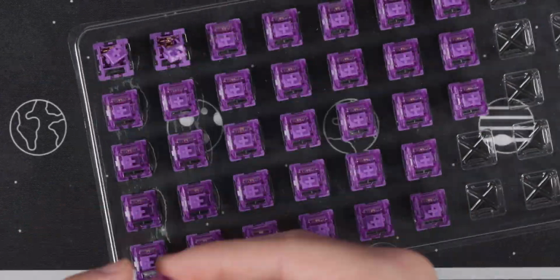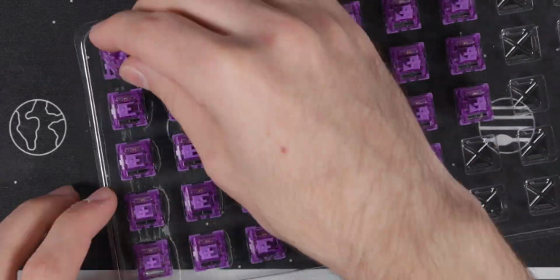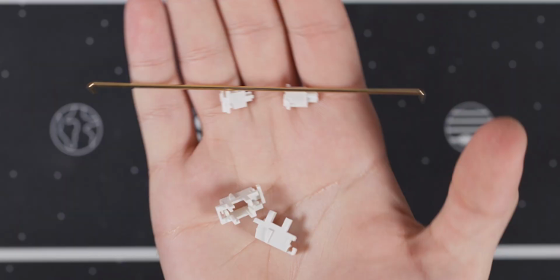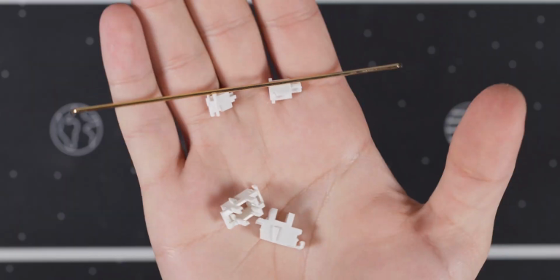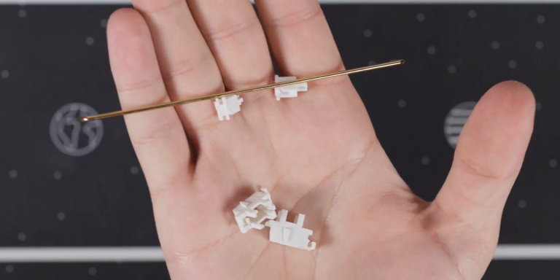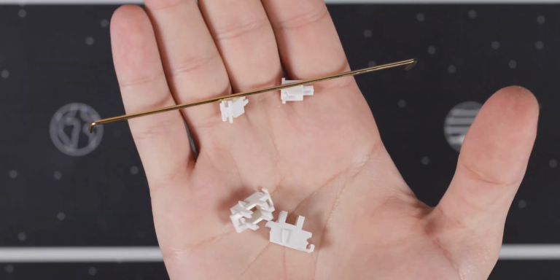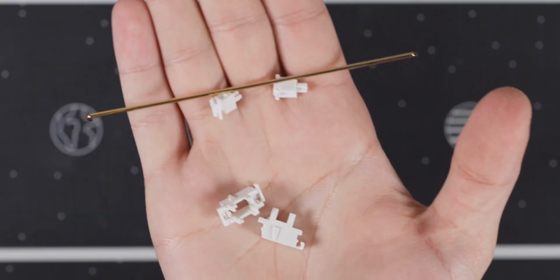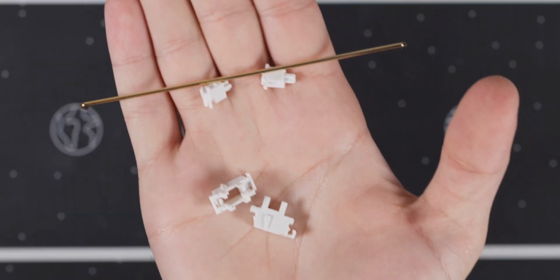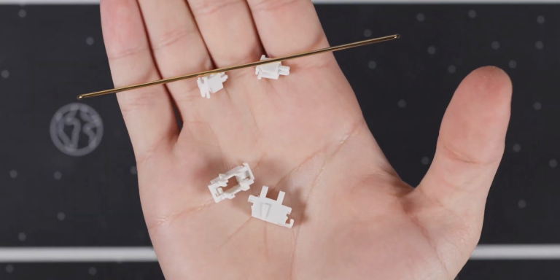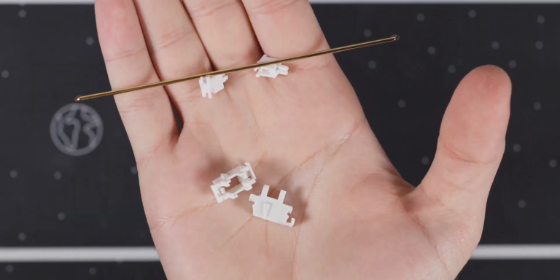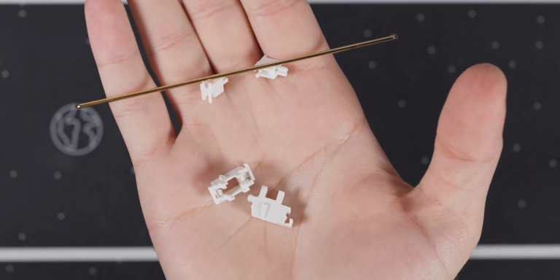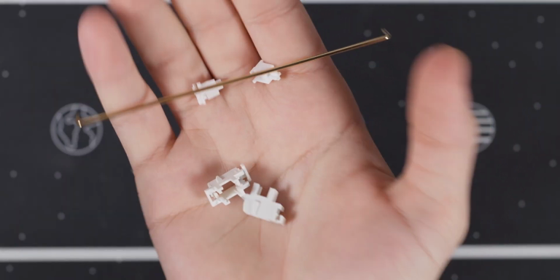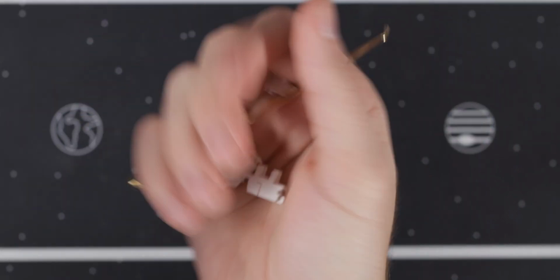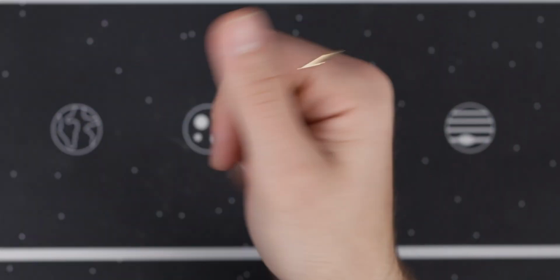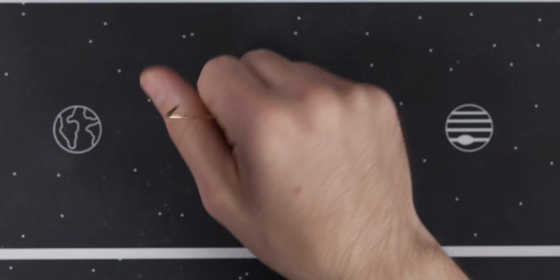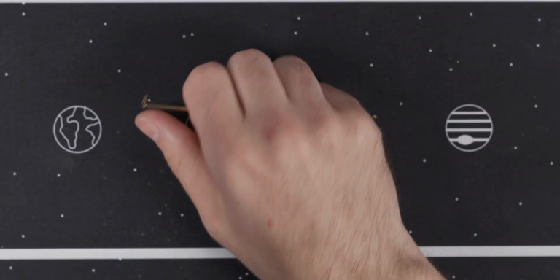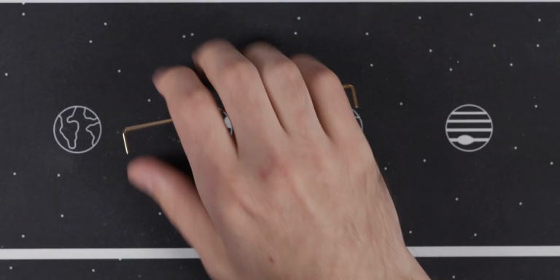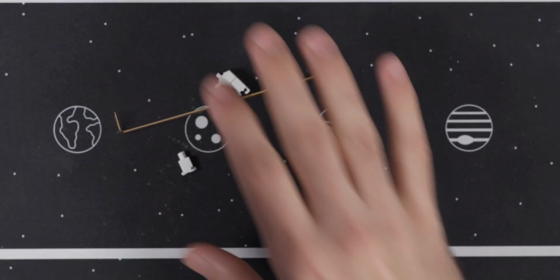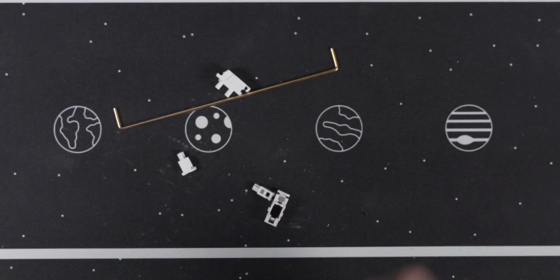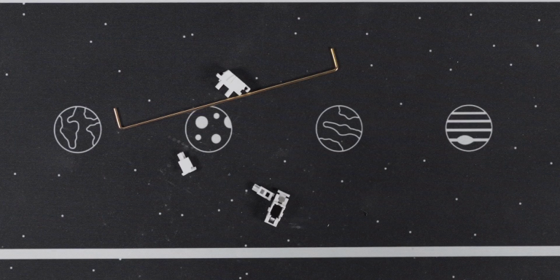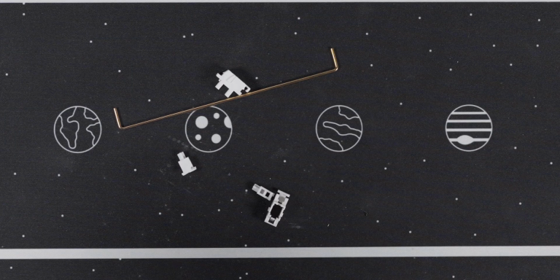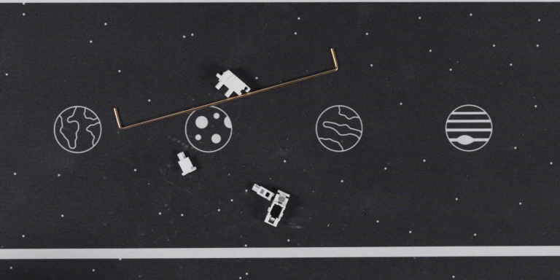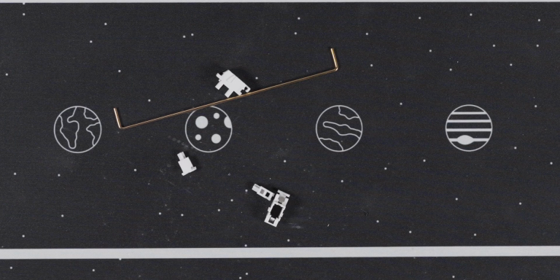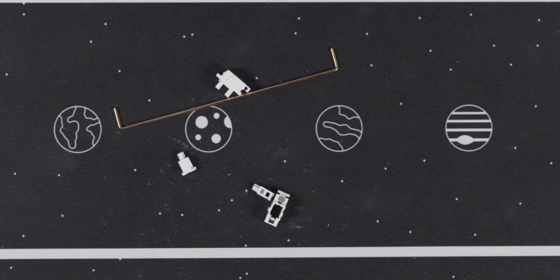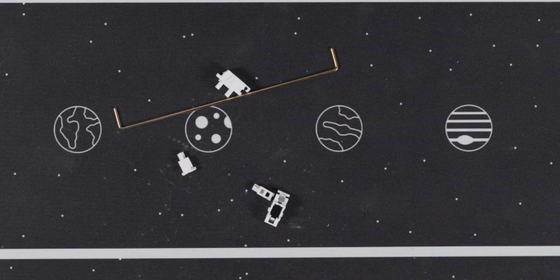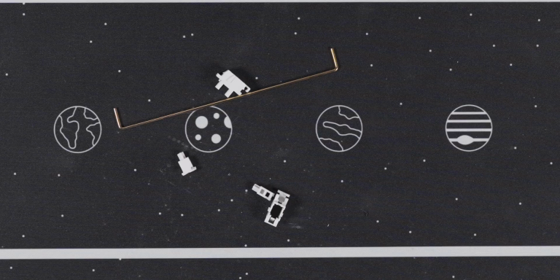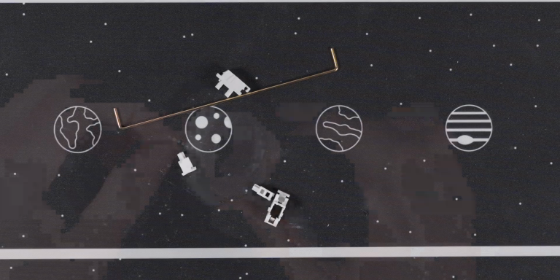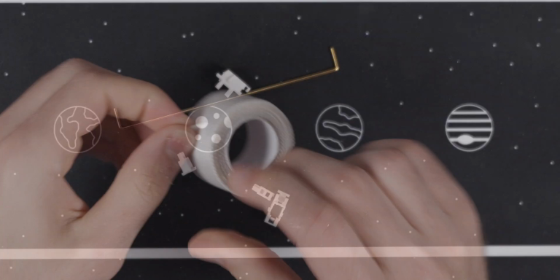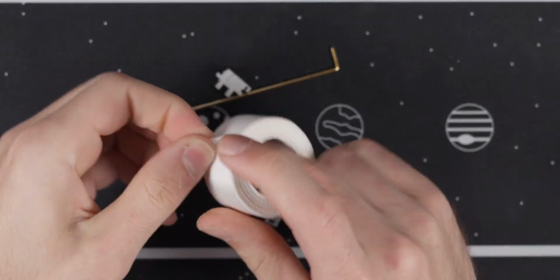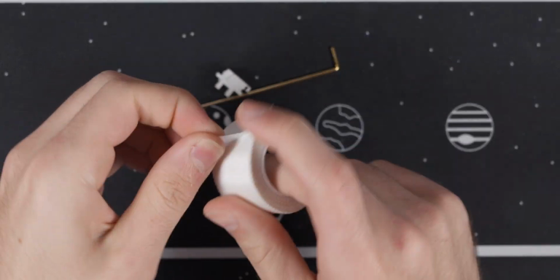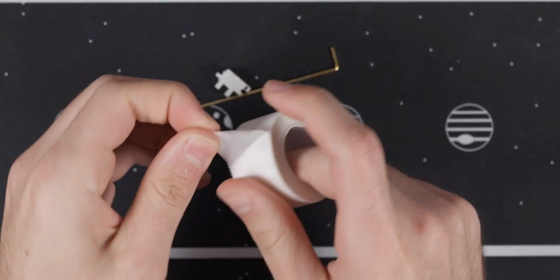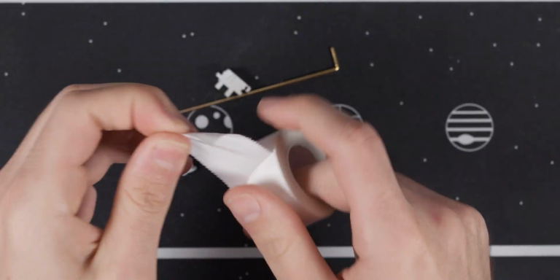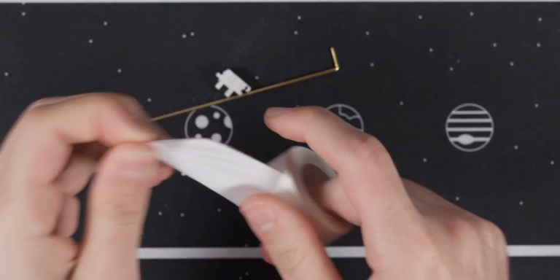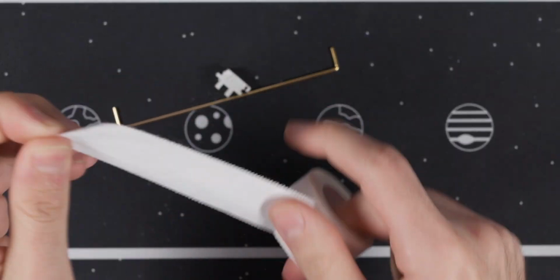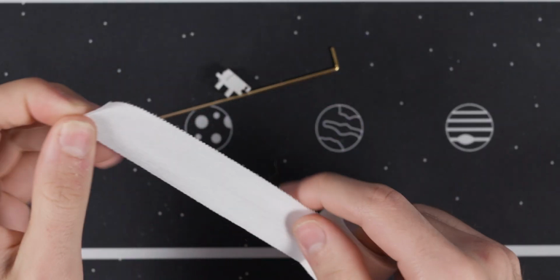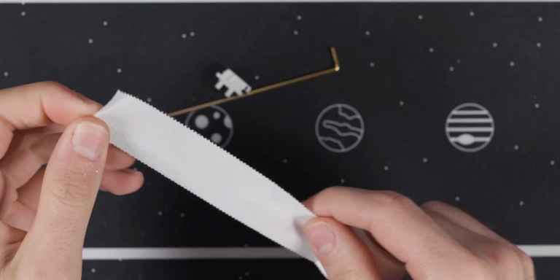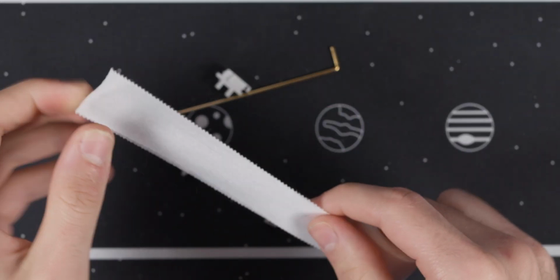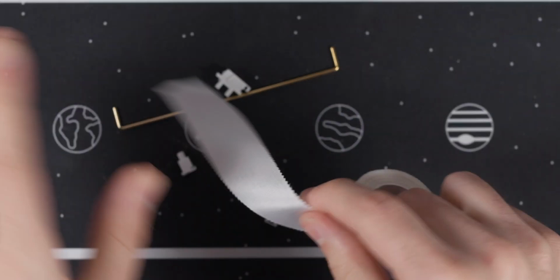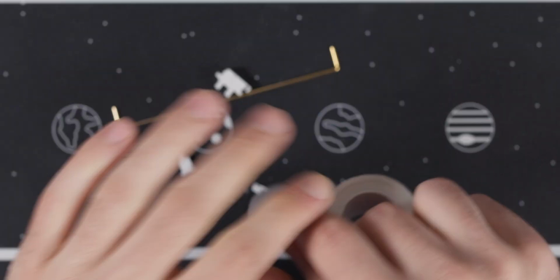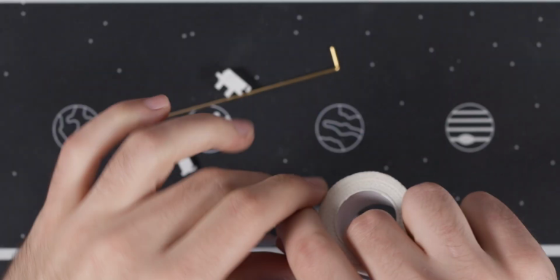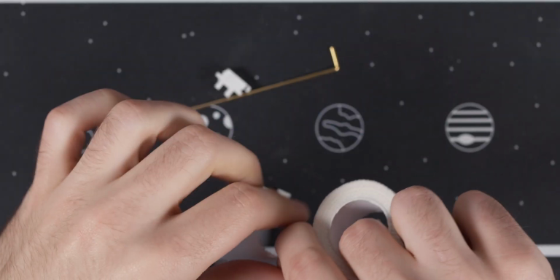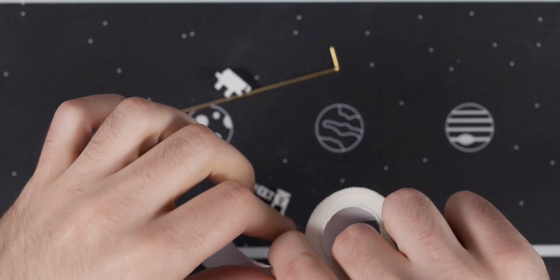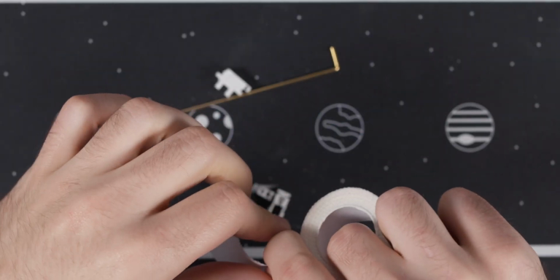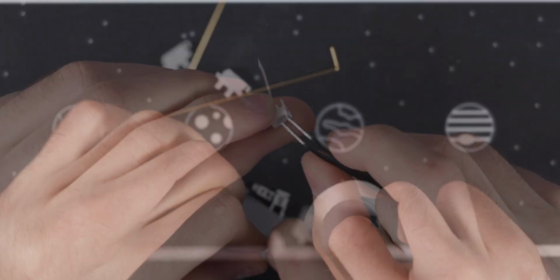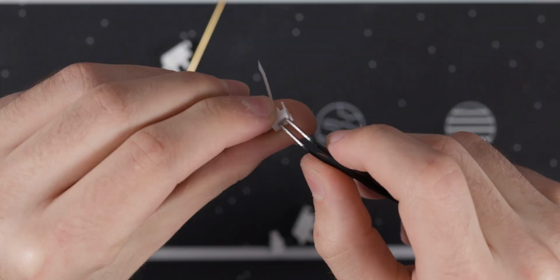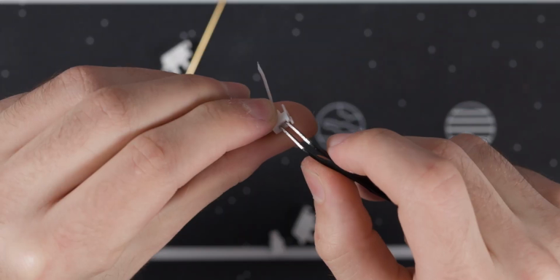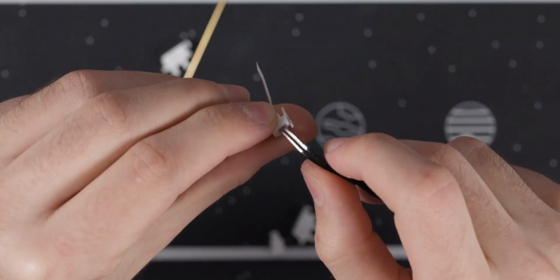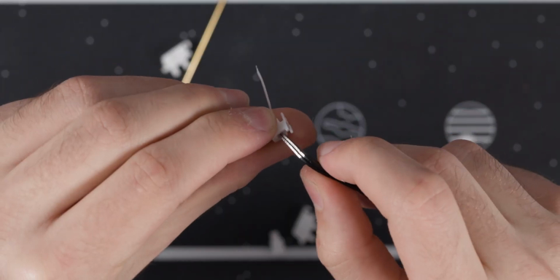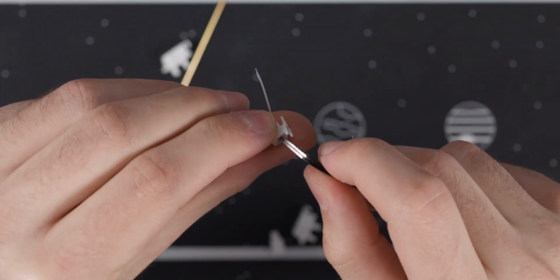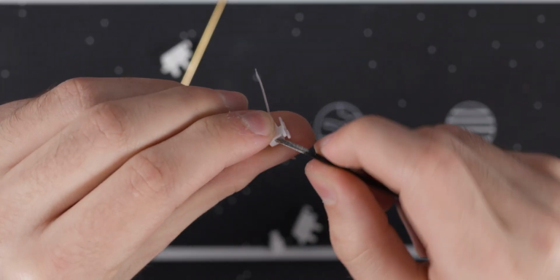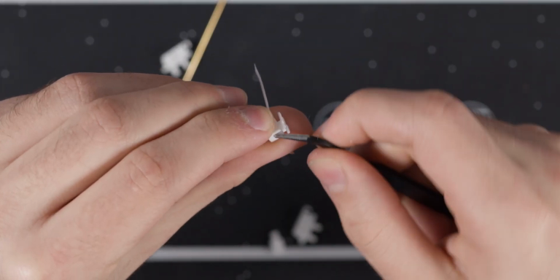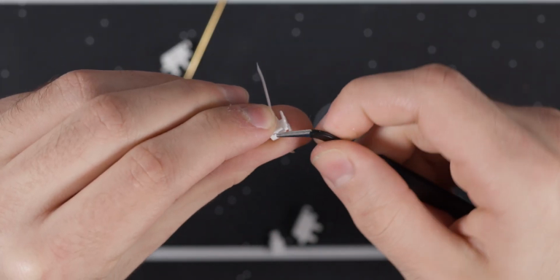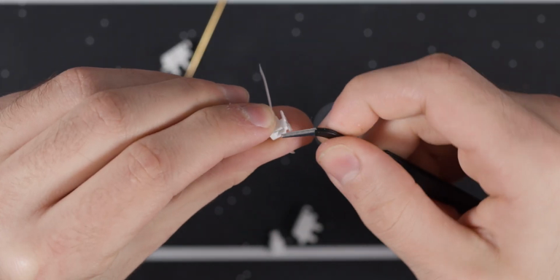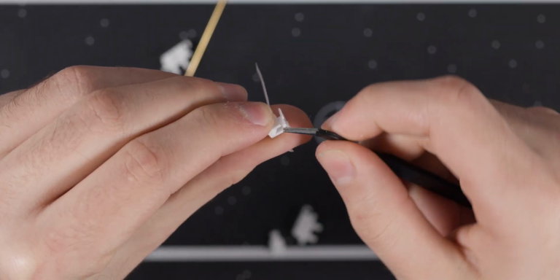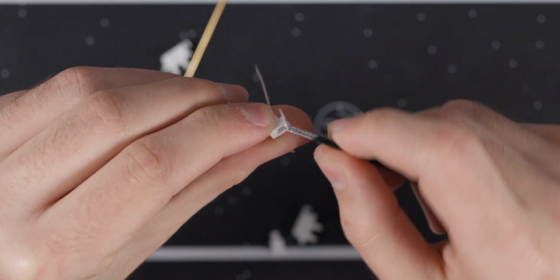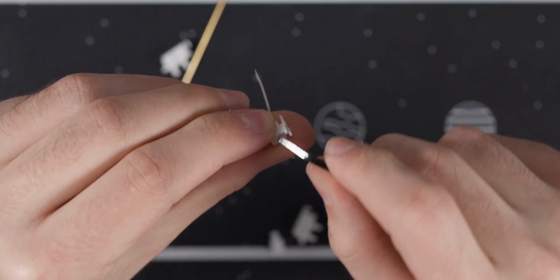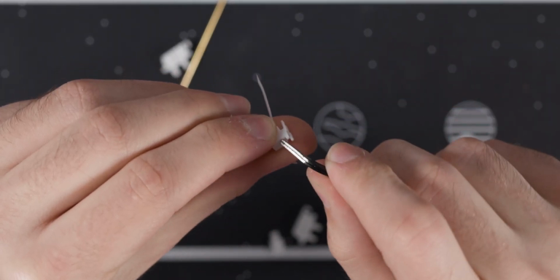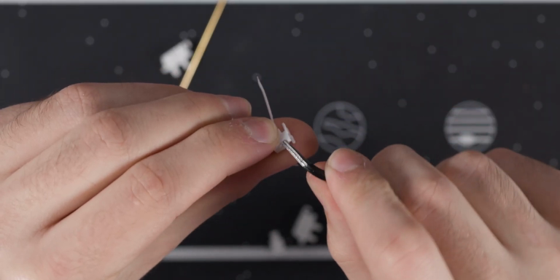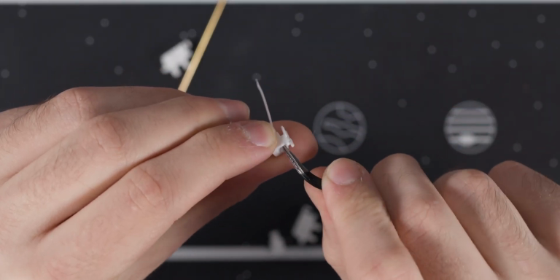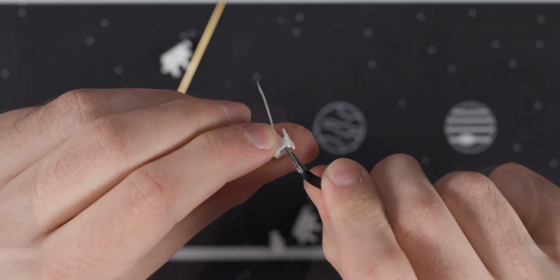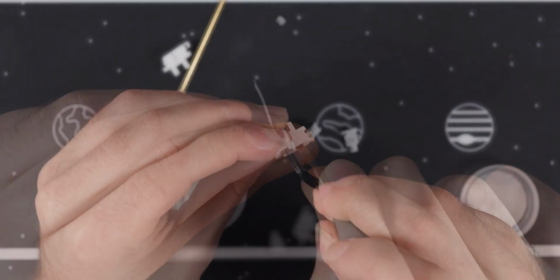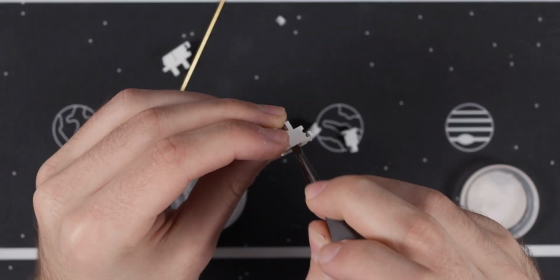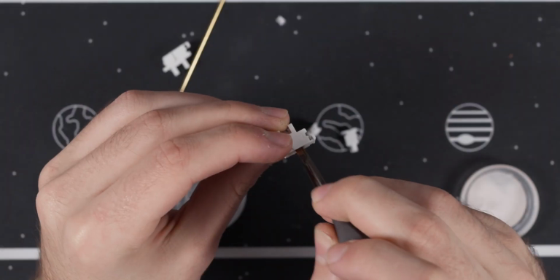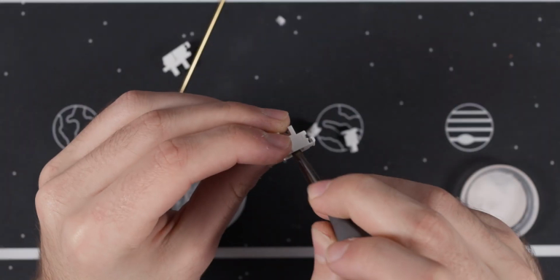The spacebar will use a 7U plate-mounted Durek that has been tape-mounted, lubed with 205, and then packed with dielectric grease.